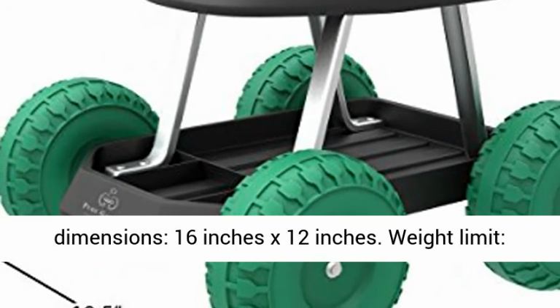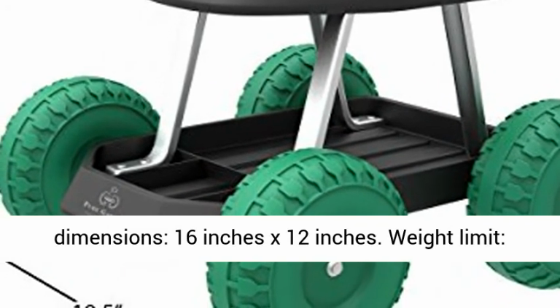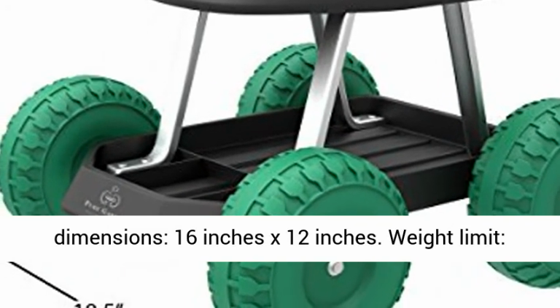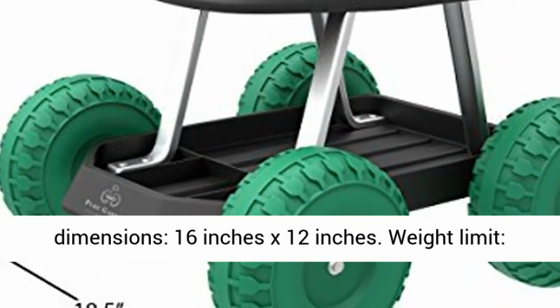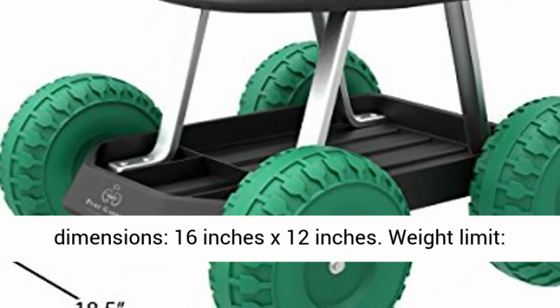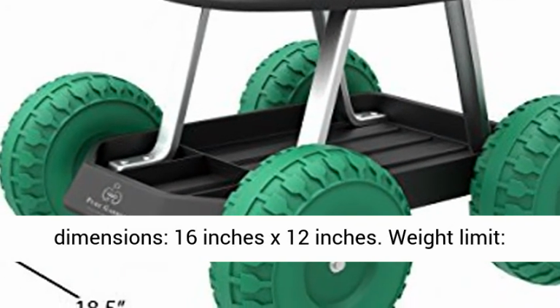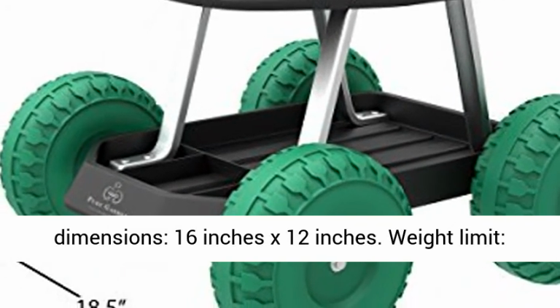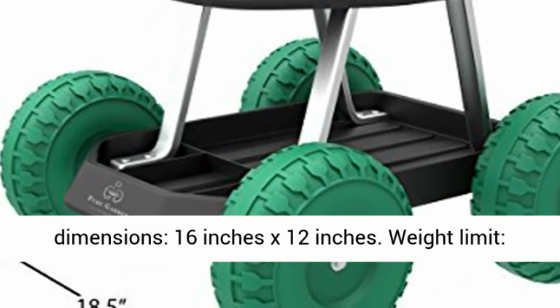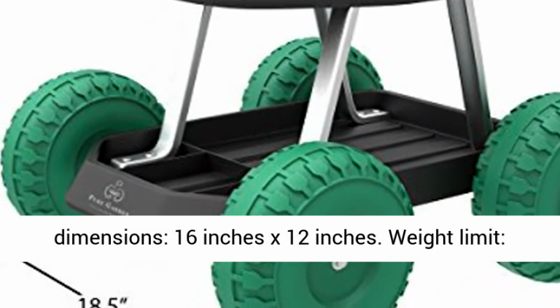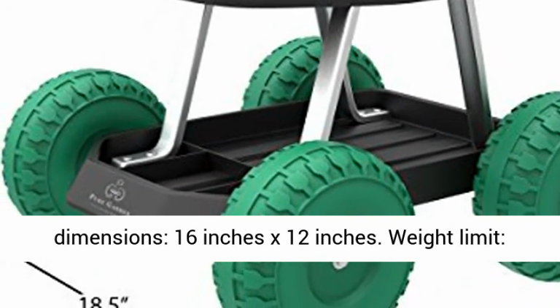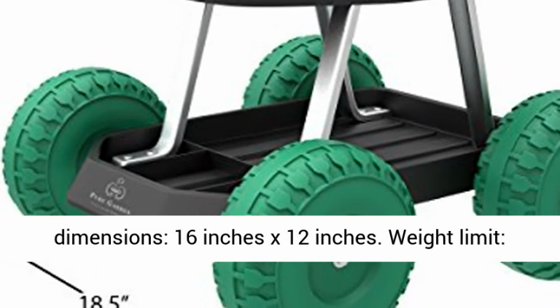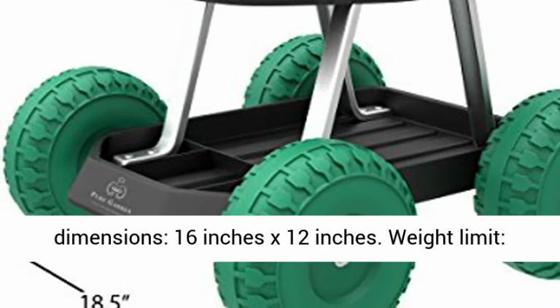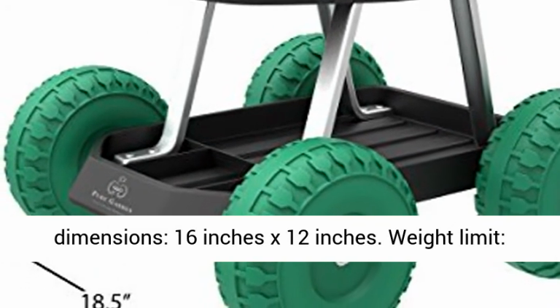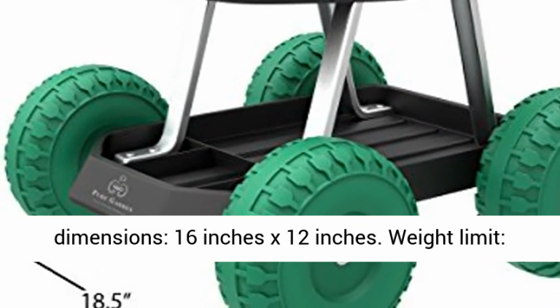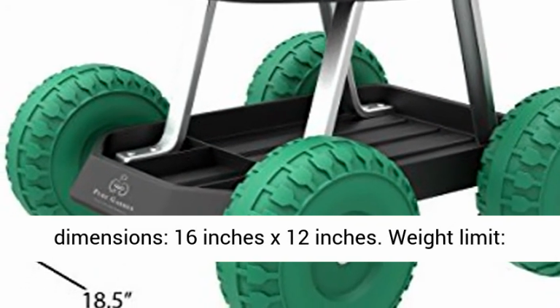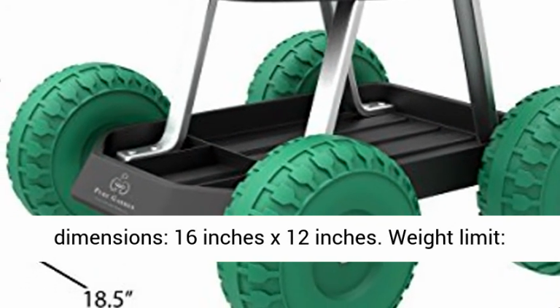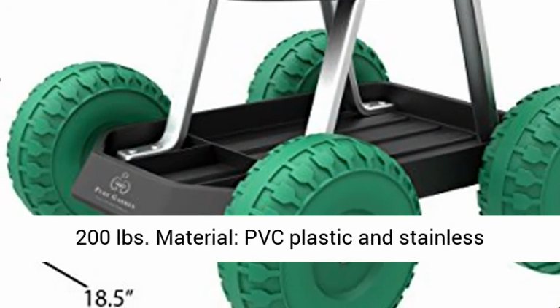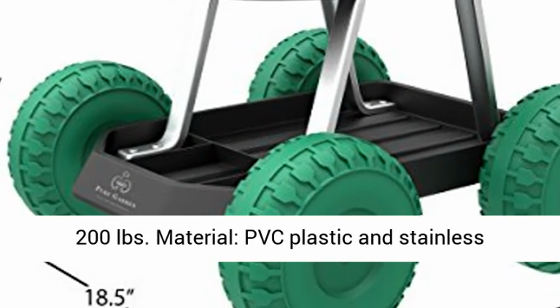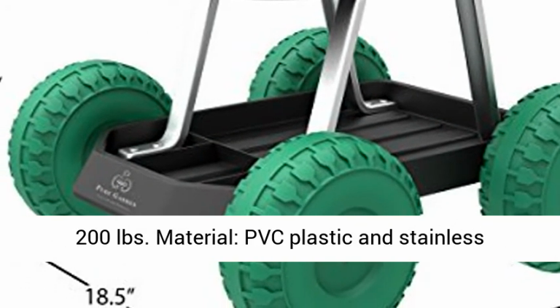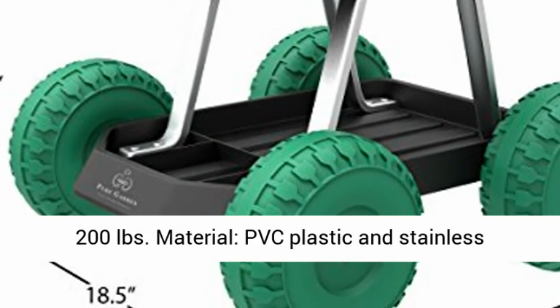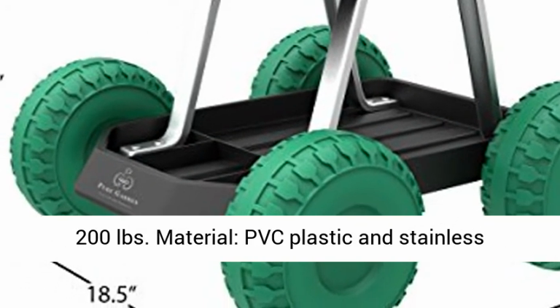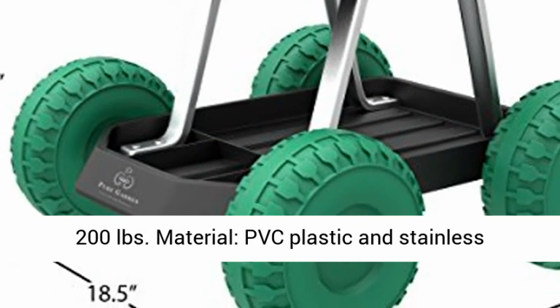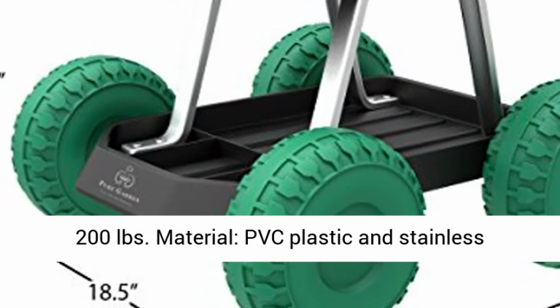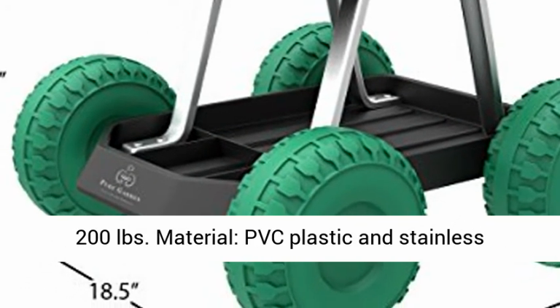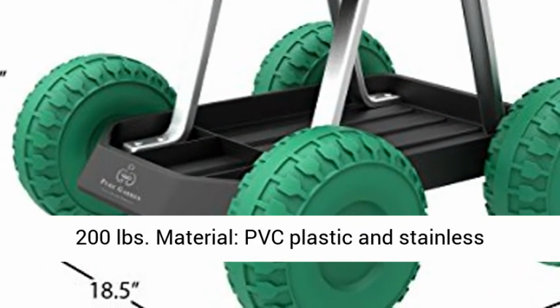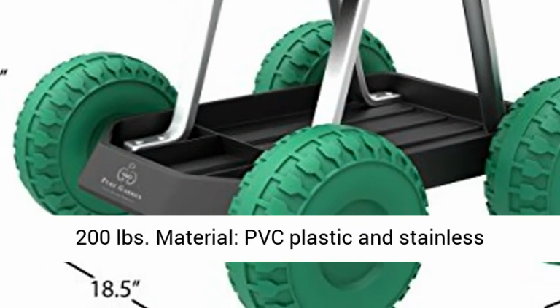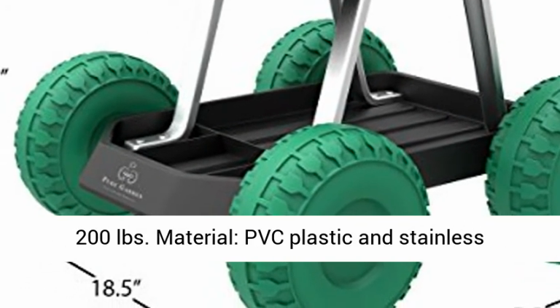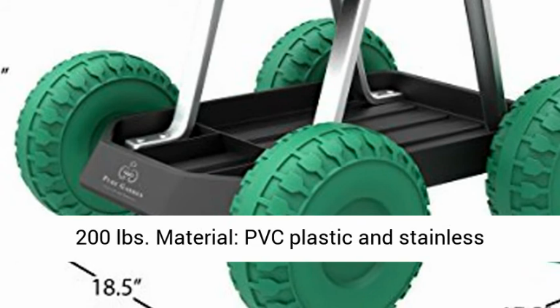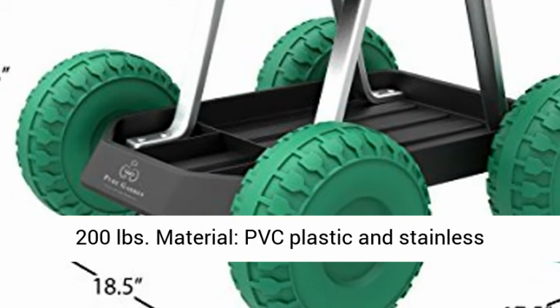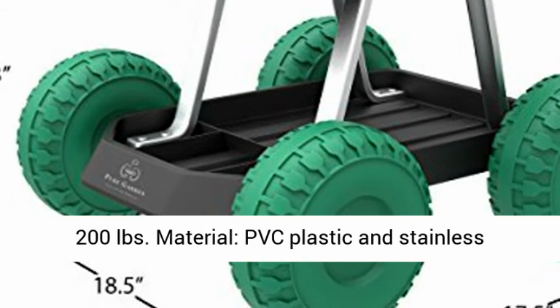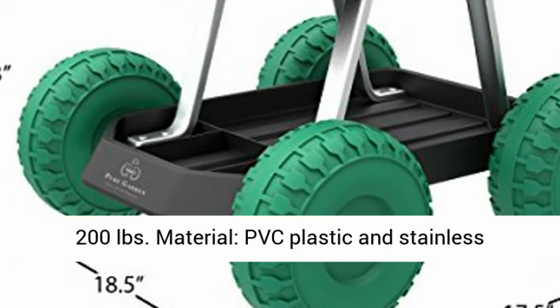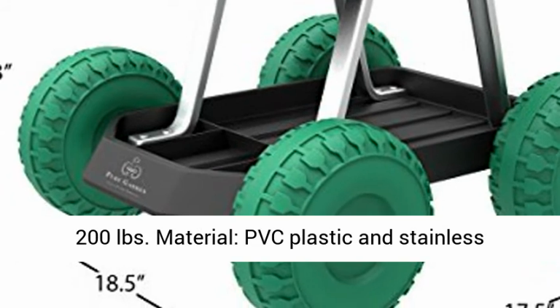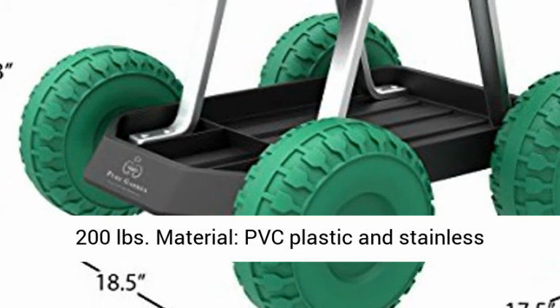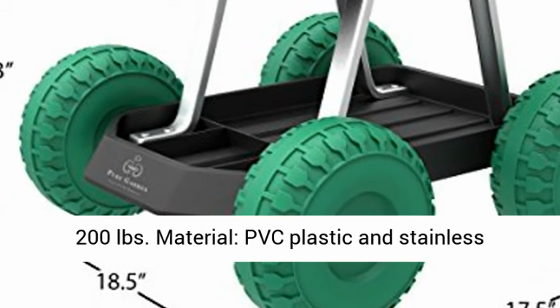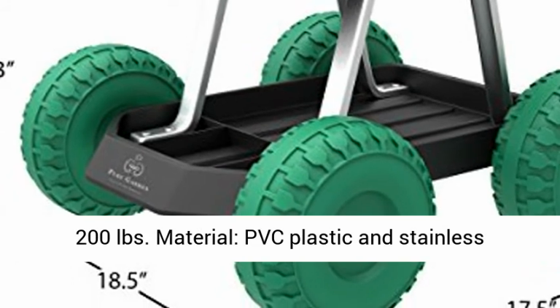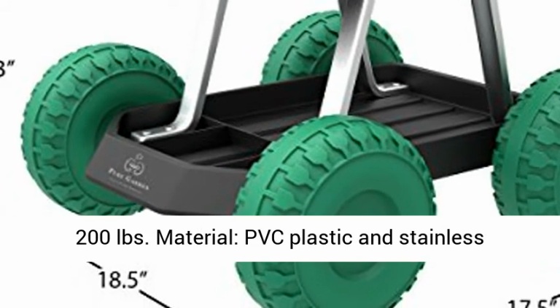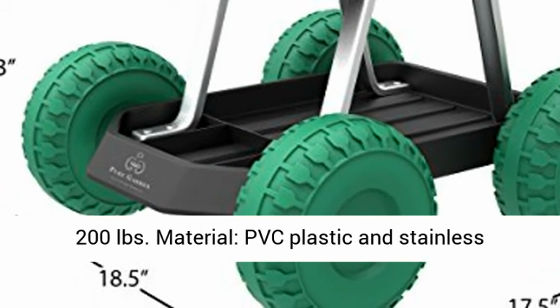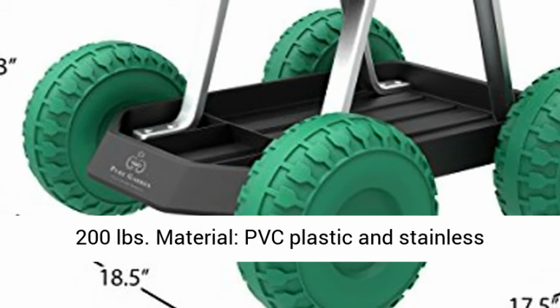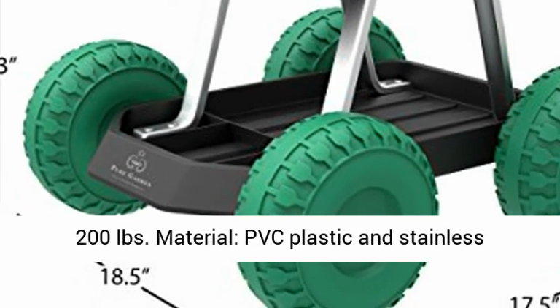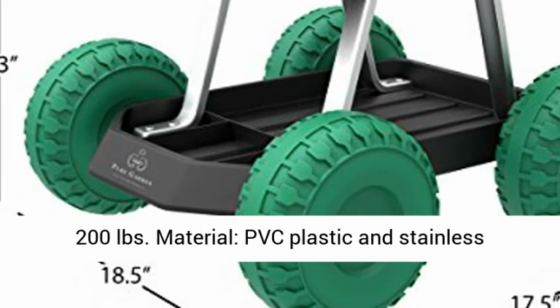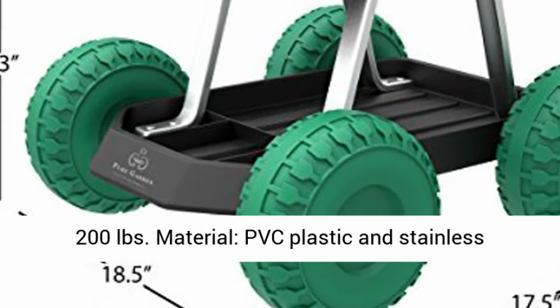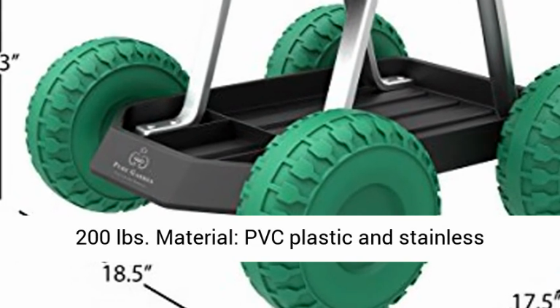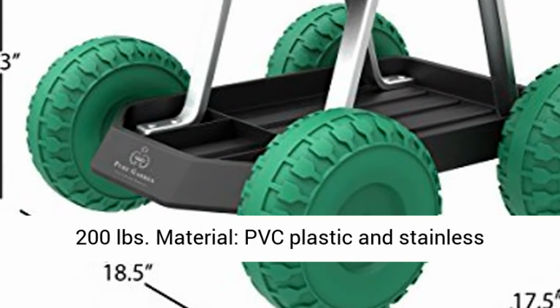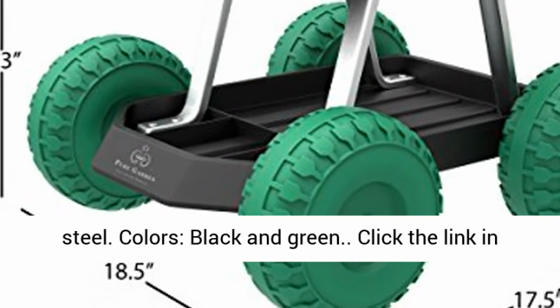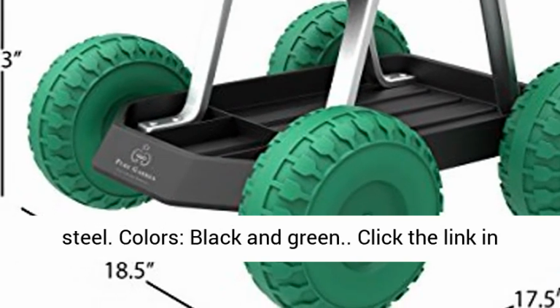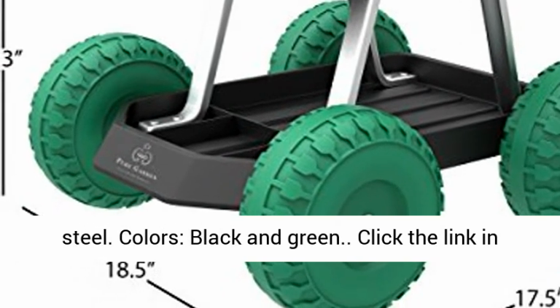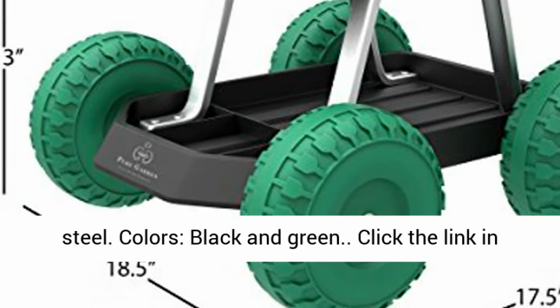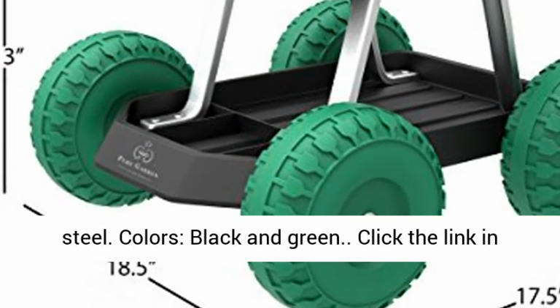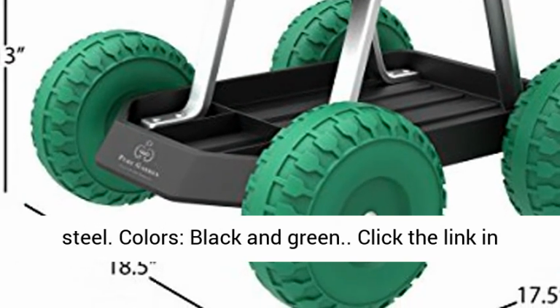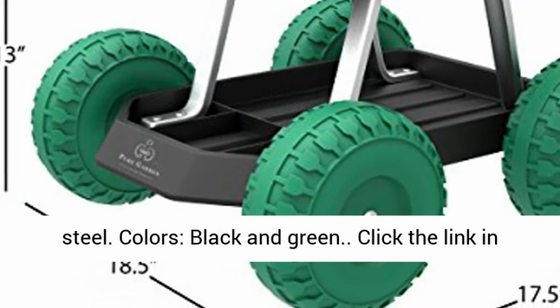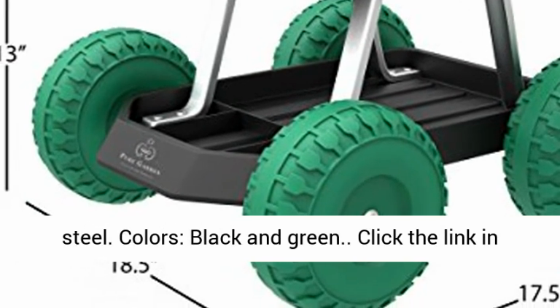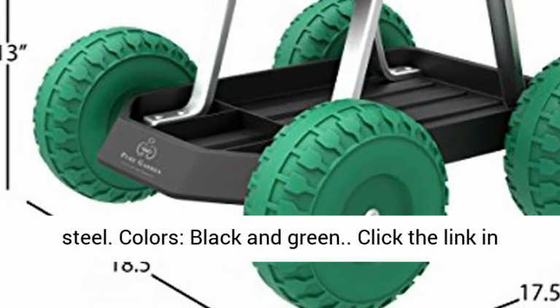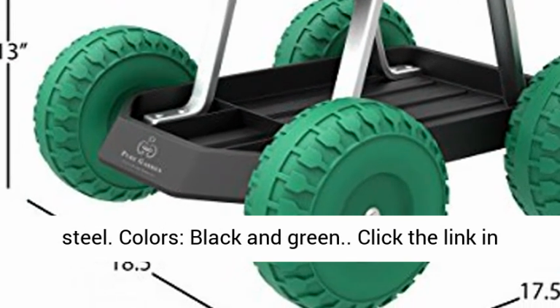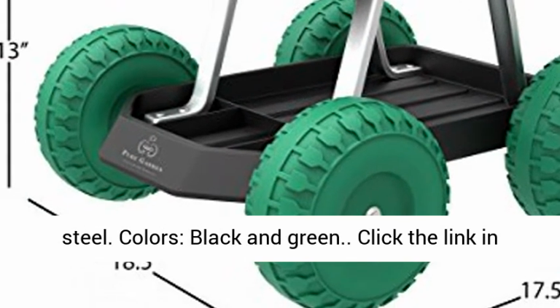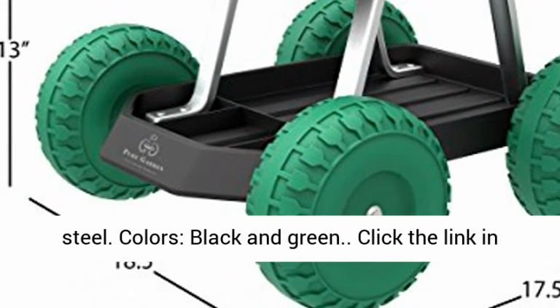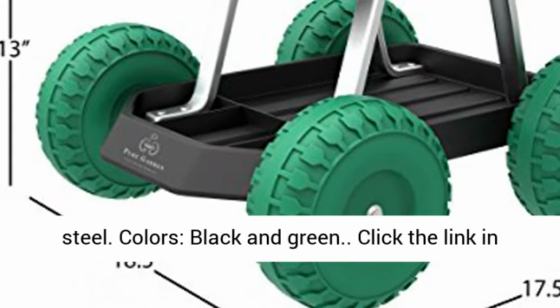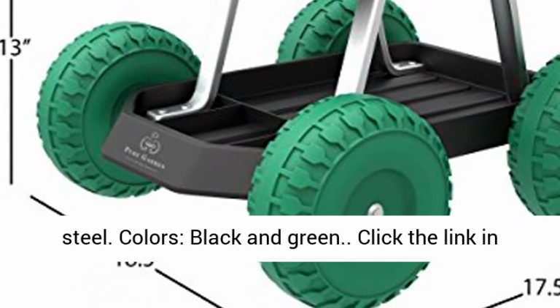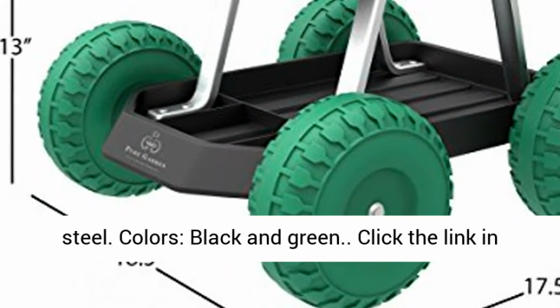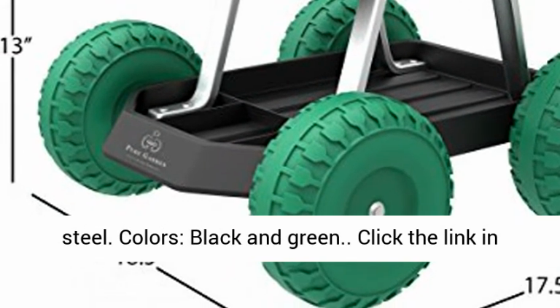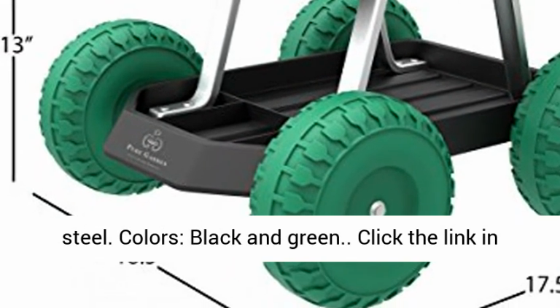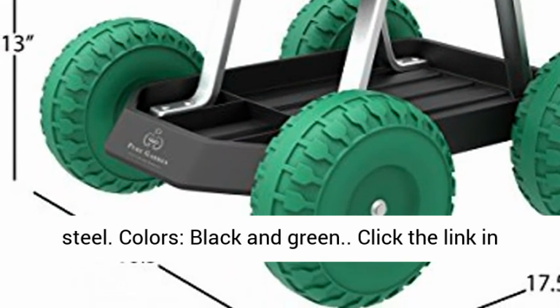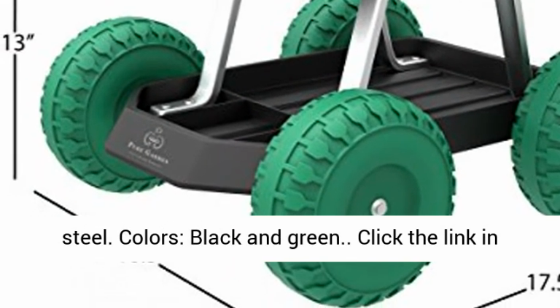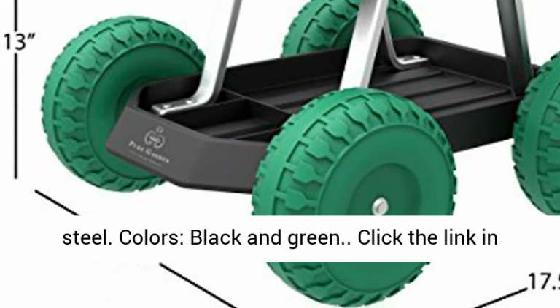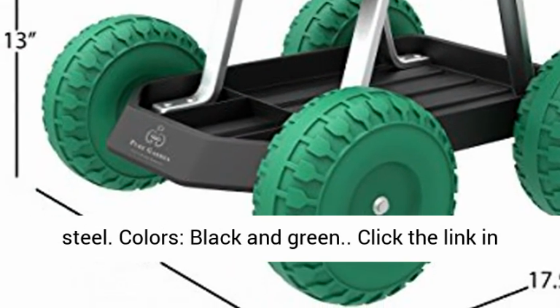Weight Limit: 200 pounds. Material: PVC Plastic and Stainless Steel. Colors: Black and Green.